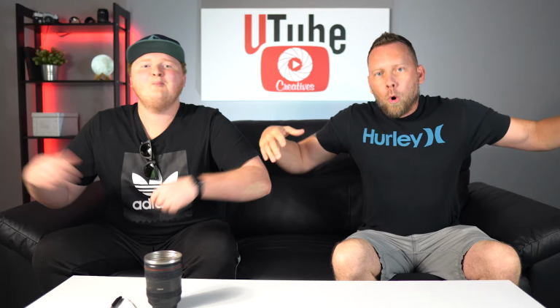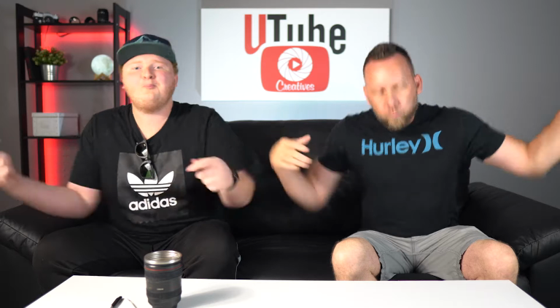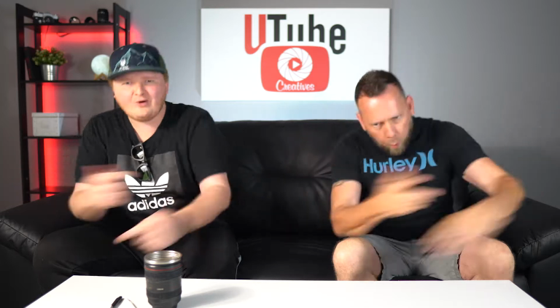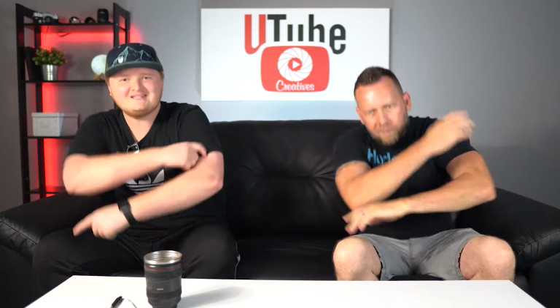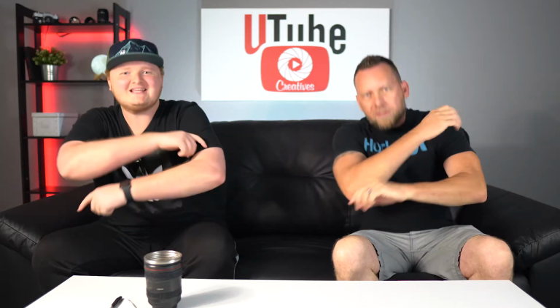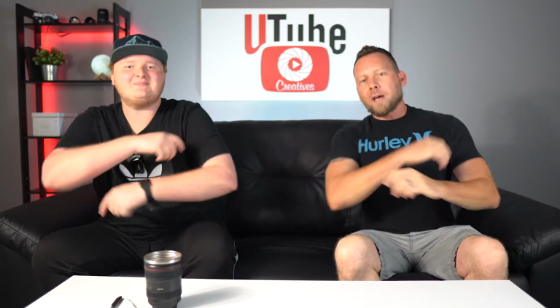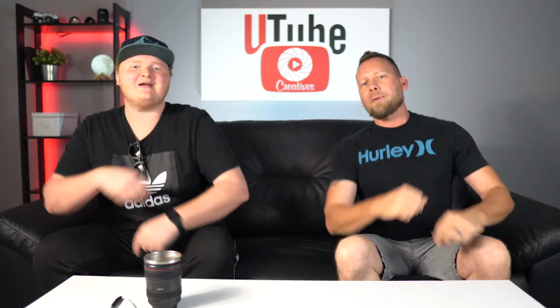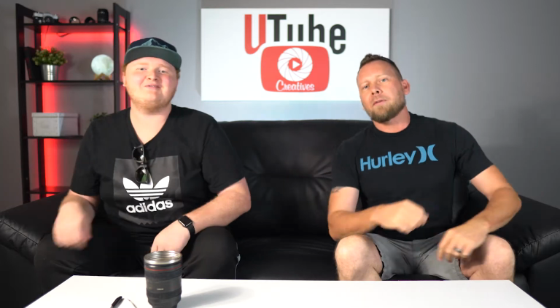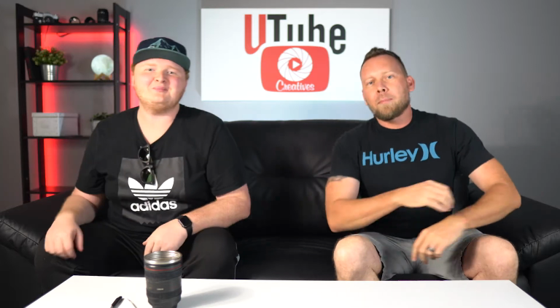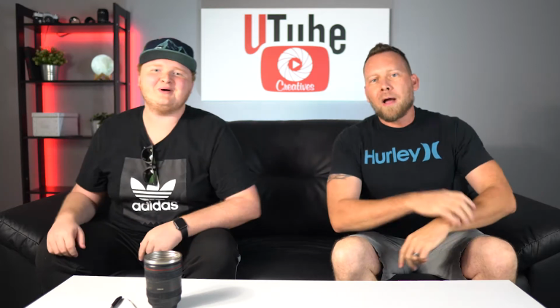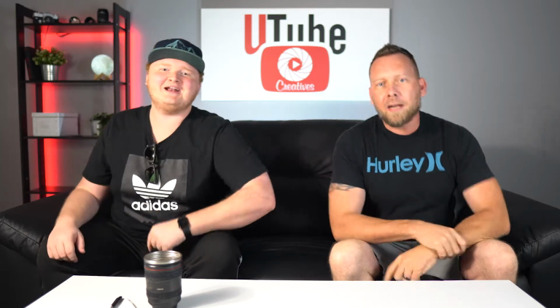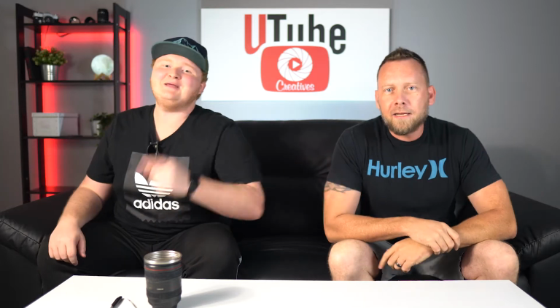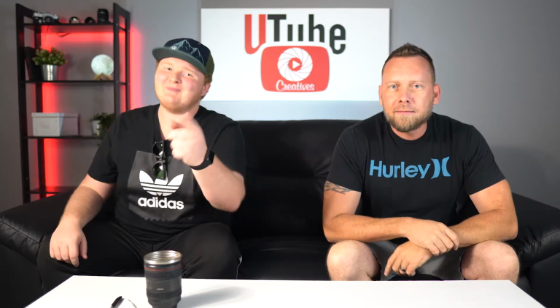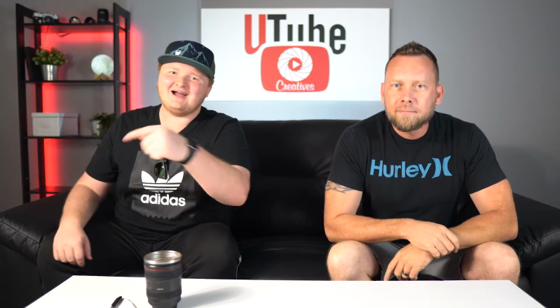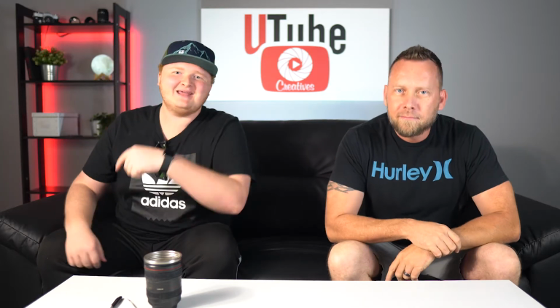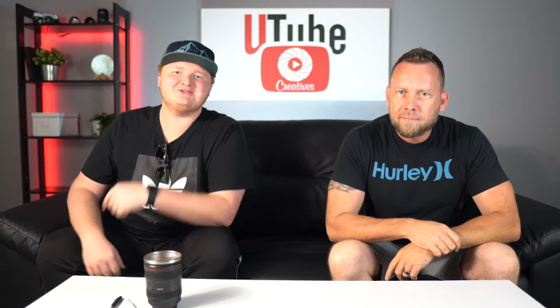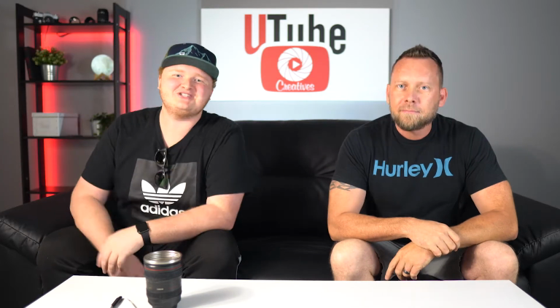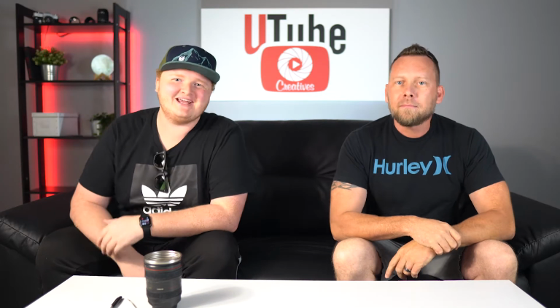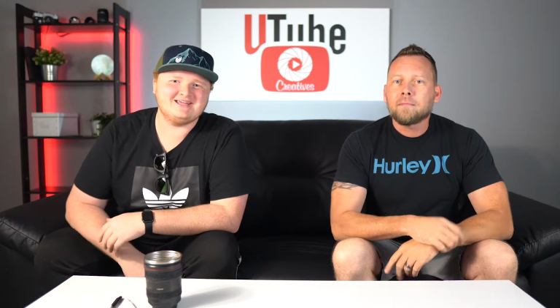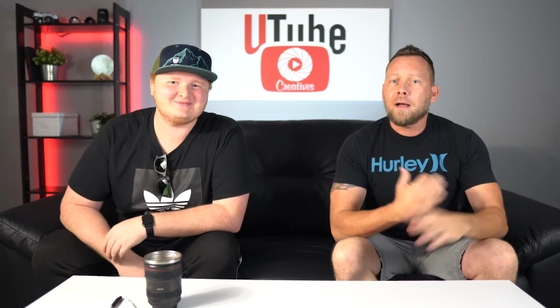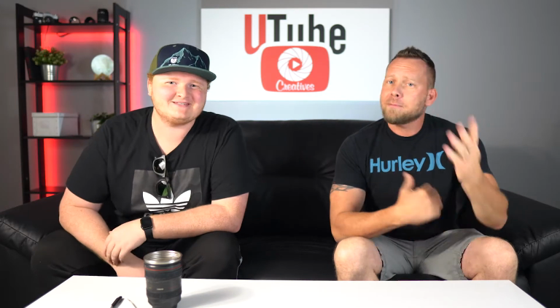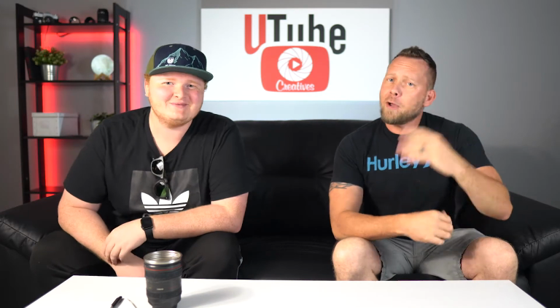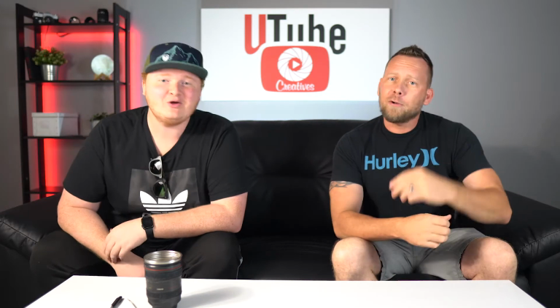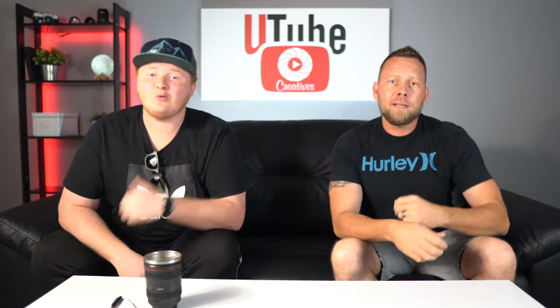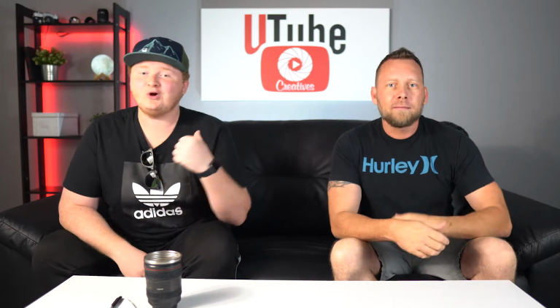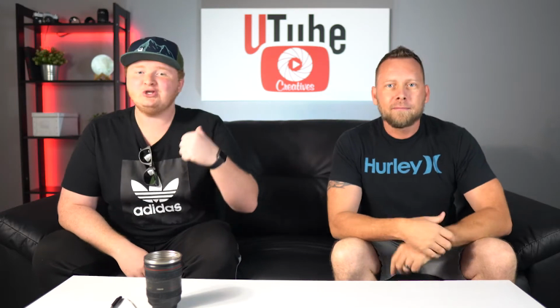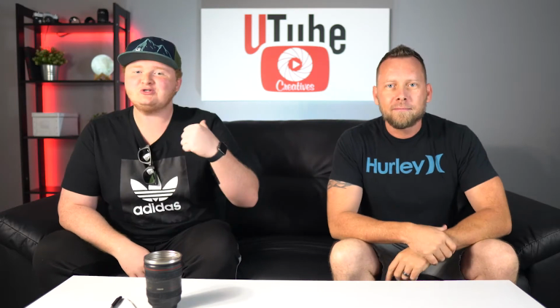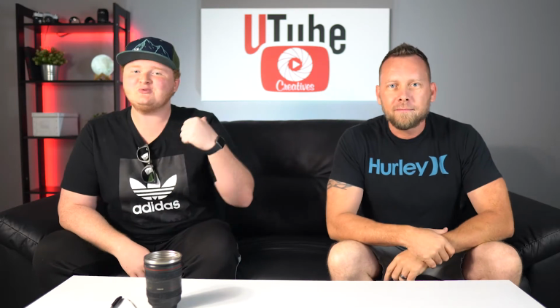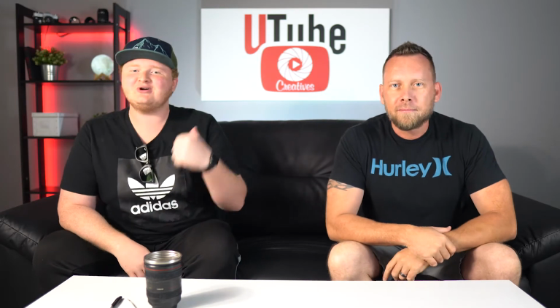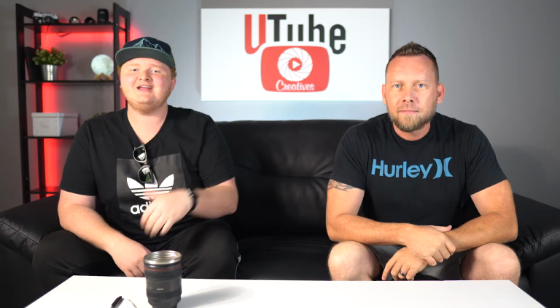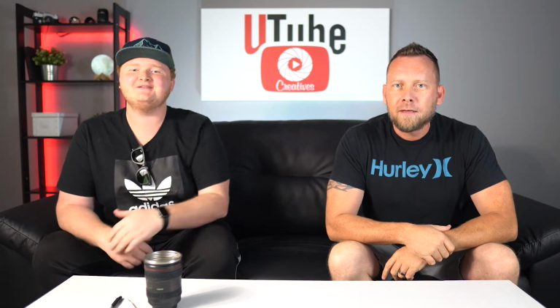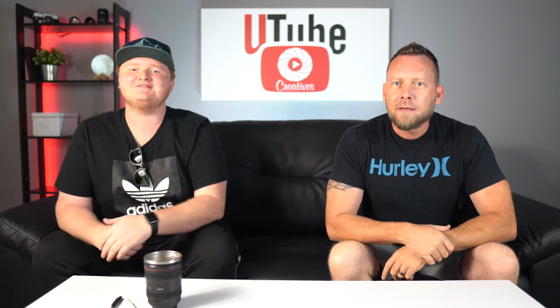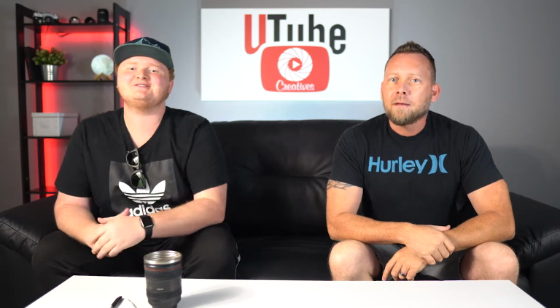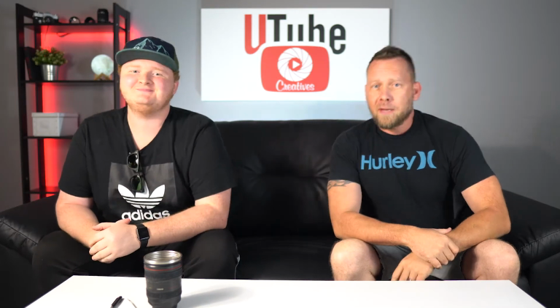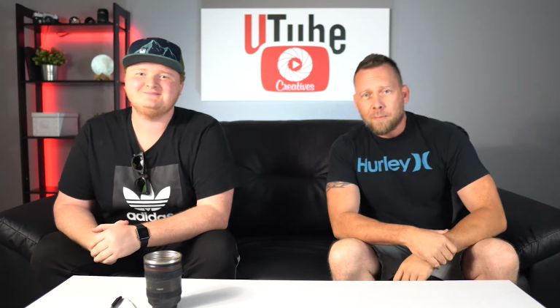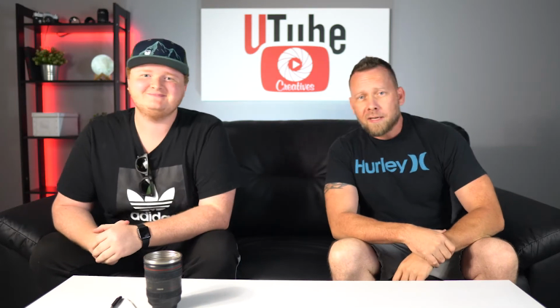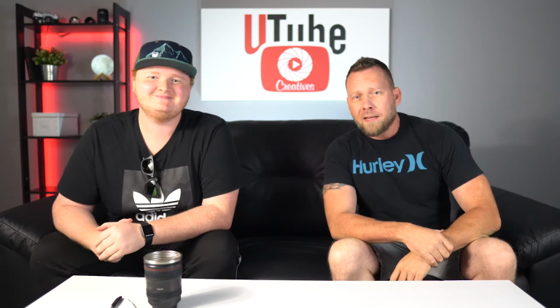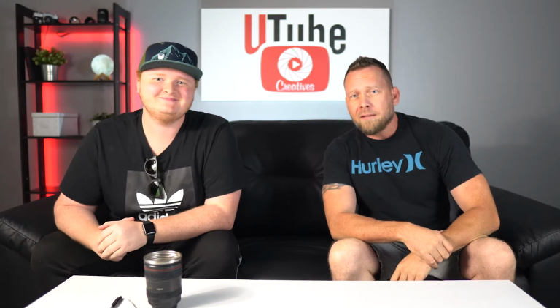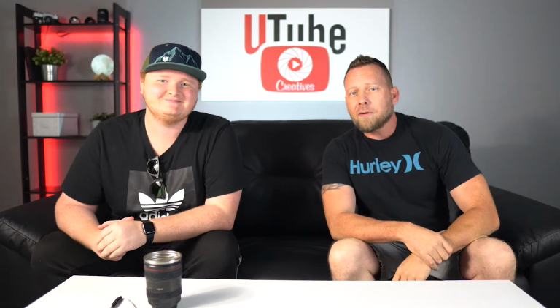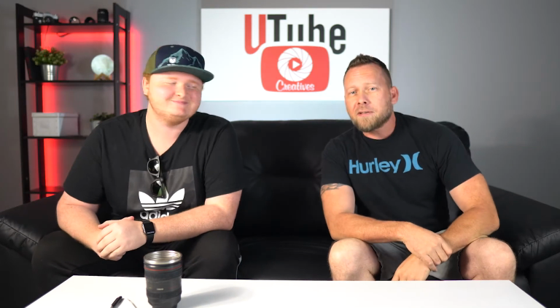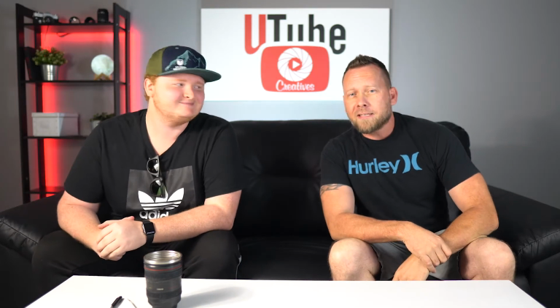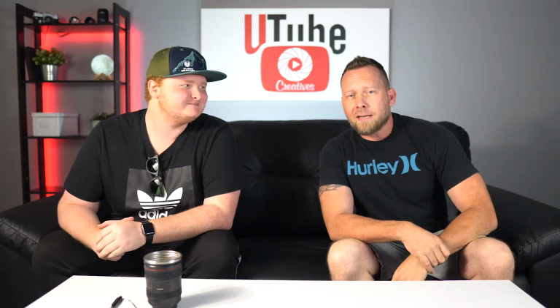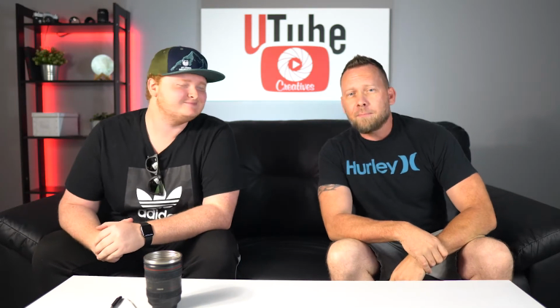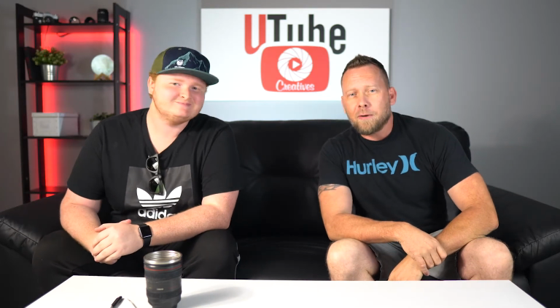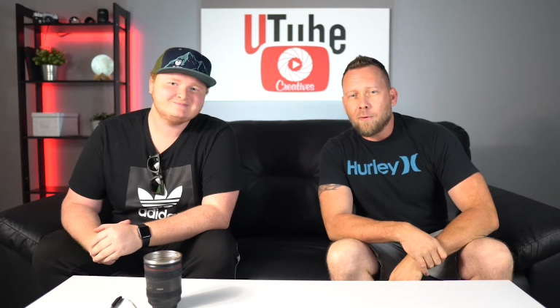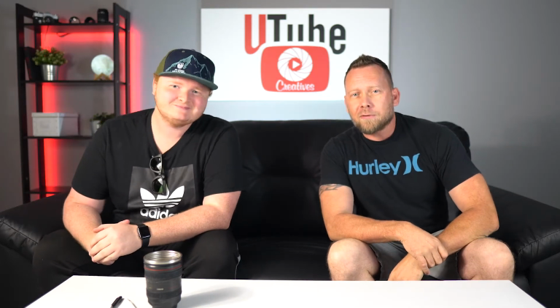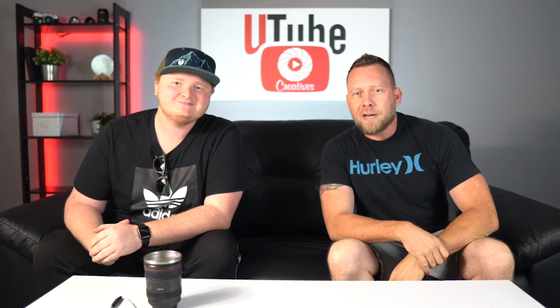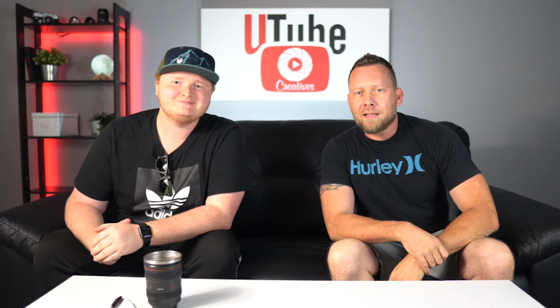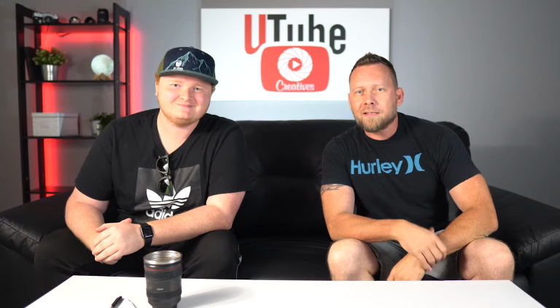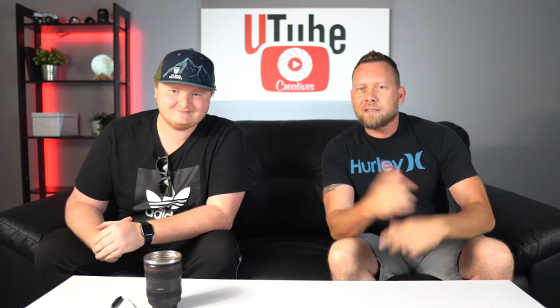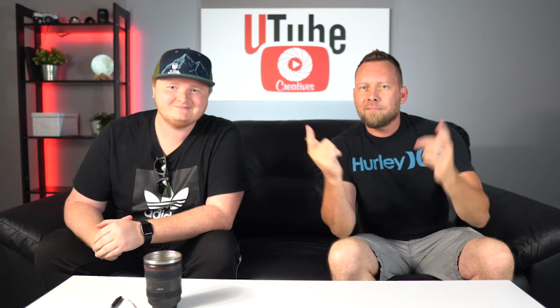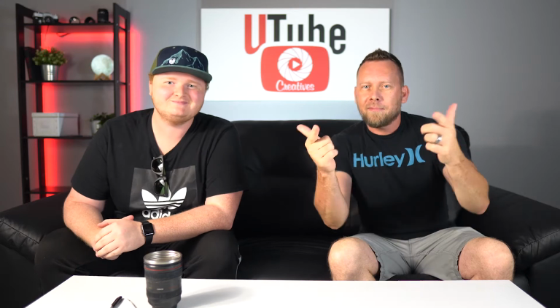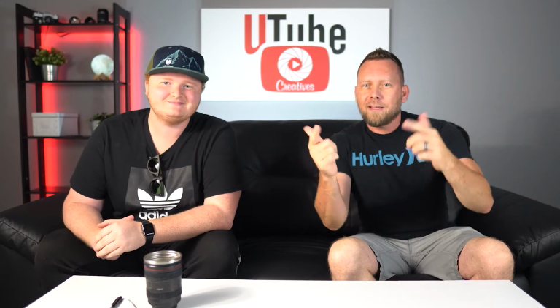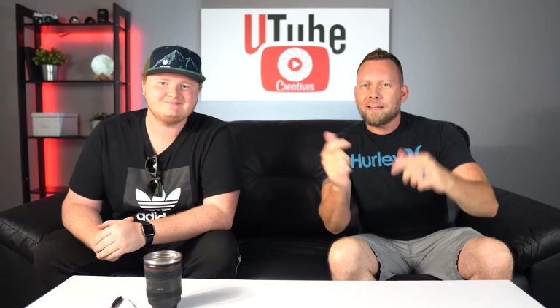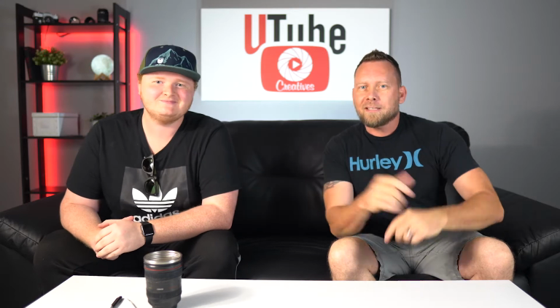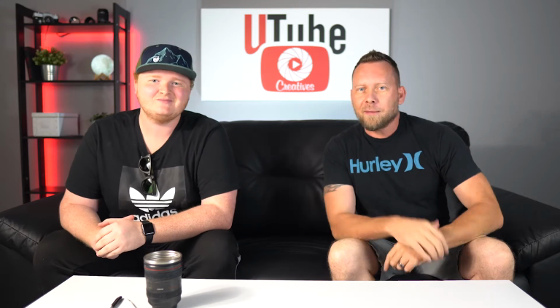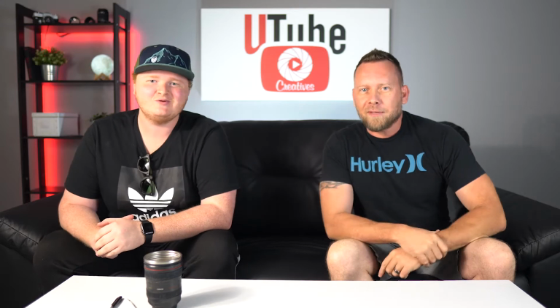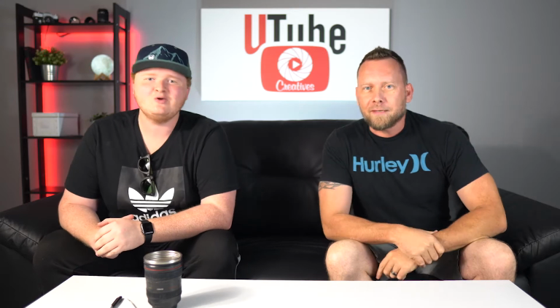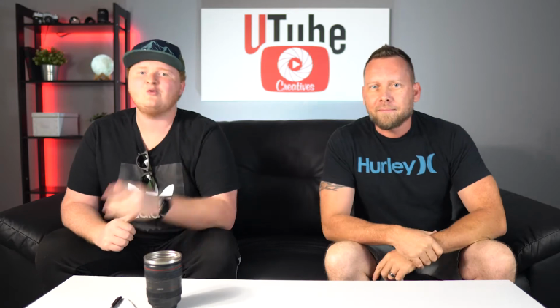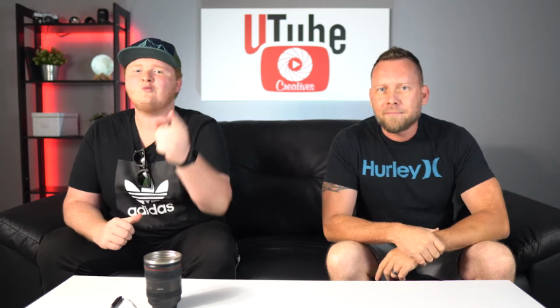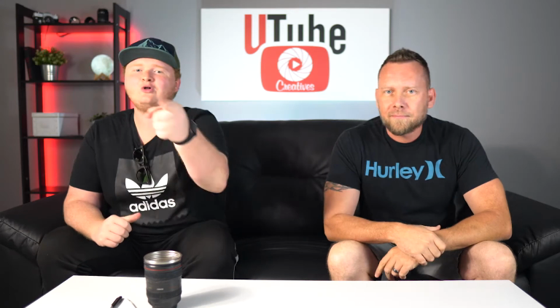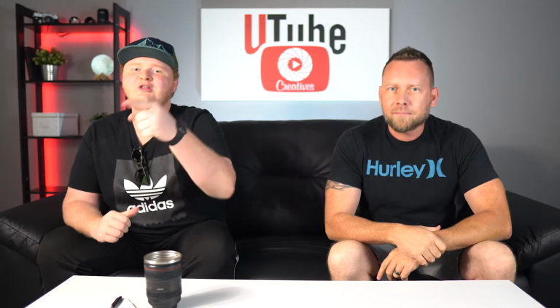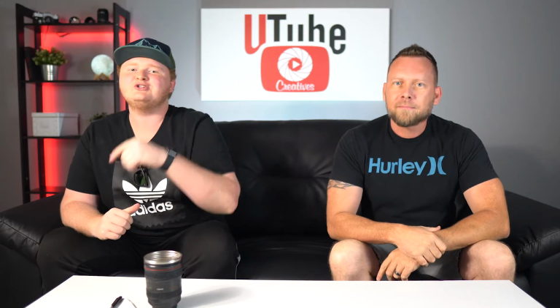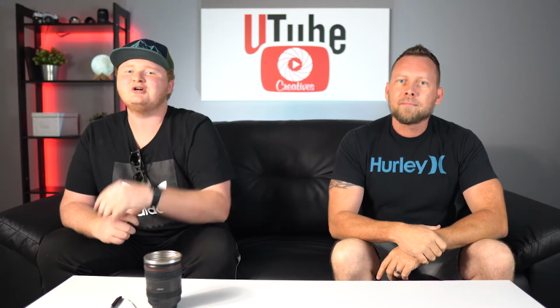What's up everybody? My name is James. I'm Tony. We're YouTube Creatives. Peter McKinnon, 30-second B-roll challenge. Accept it. Roll intro.